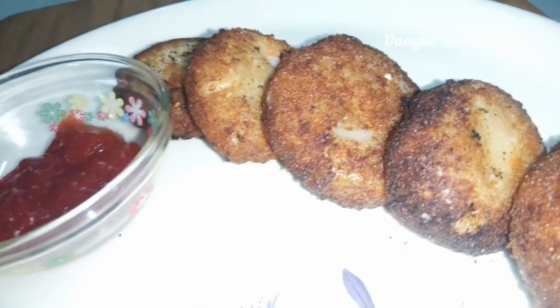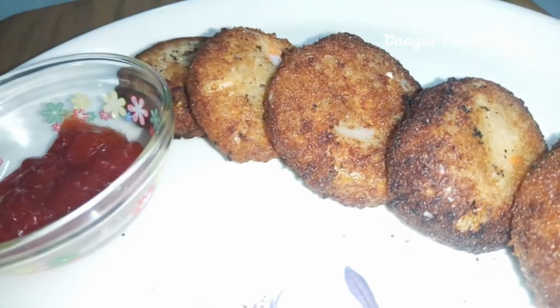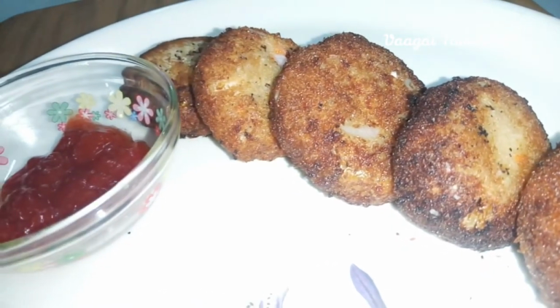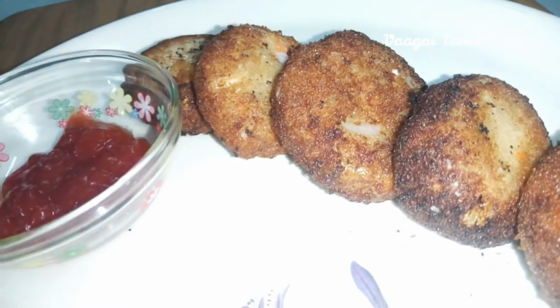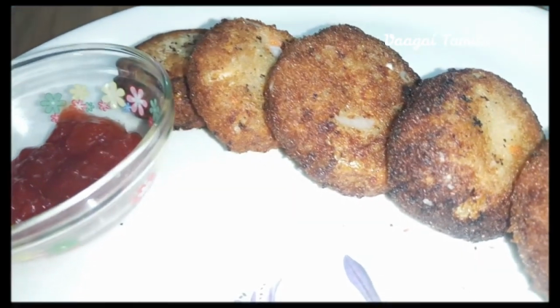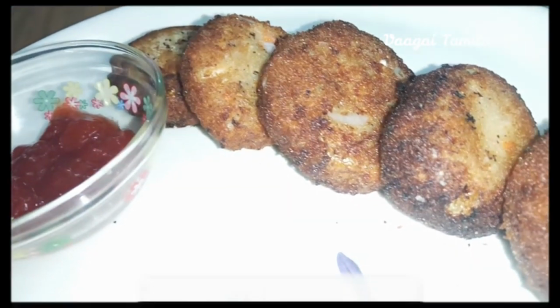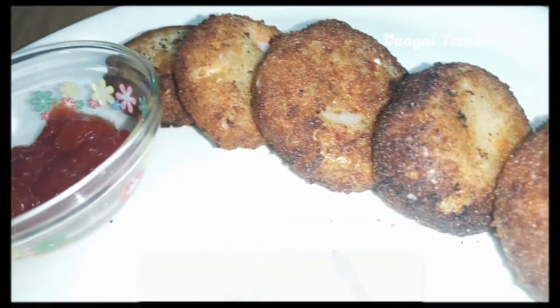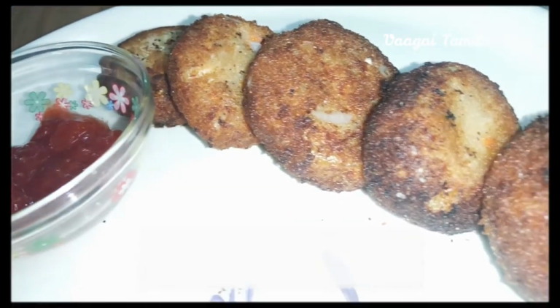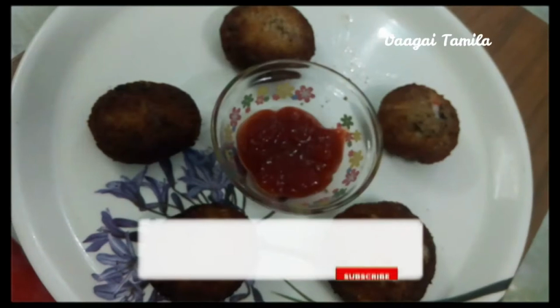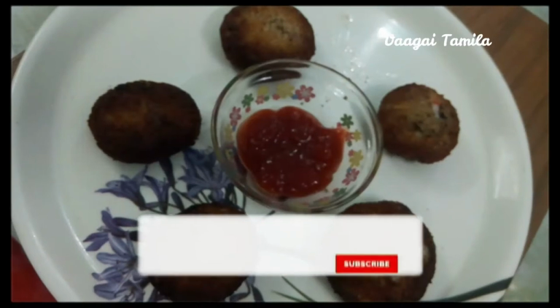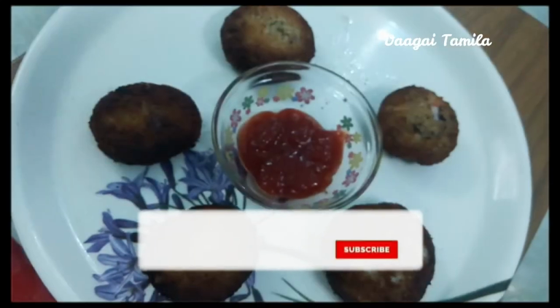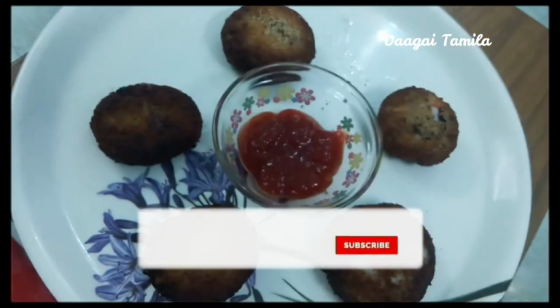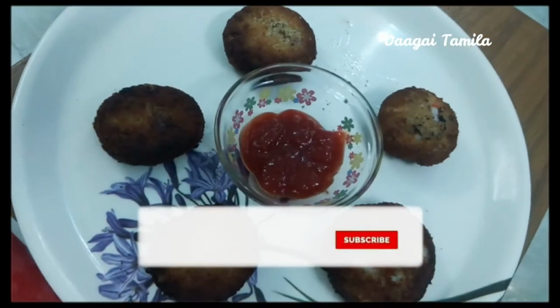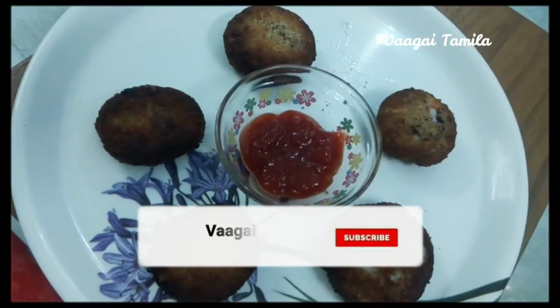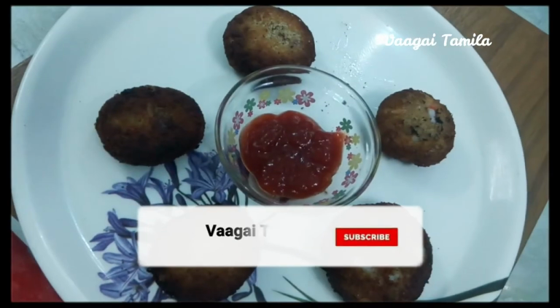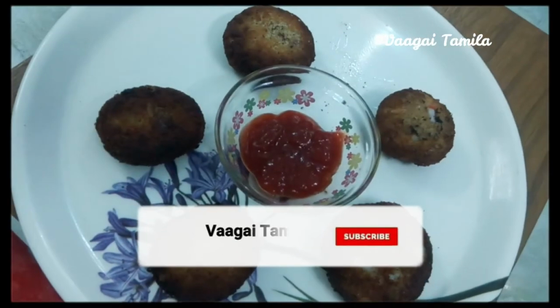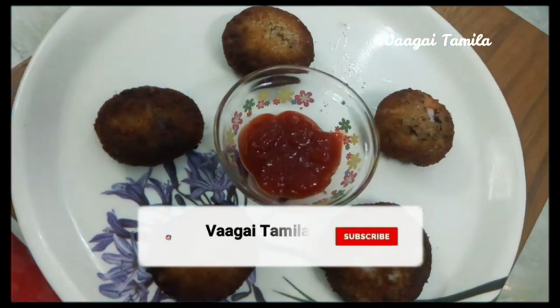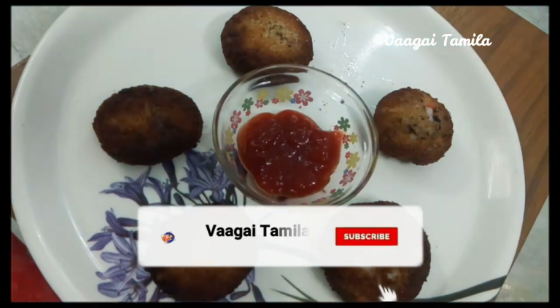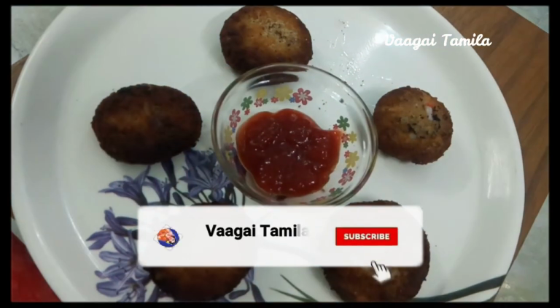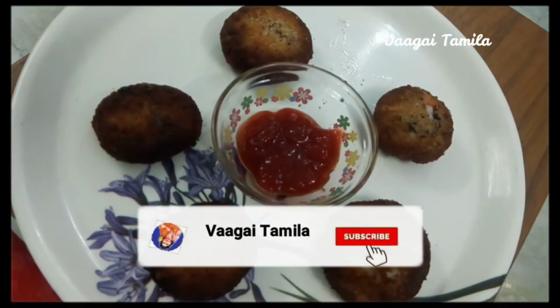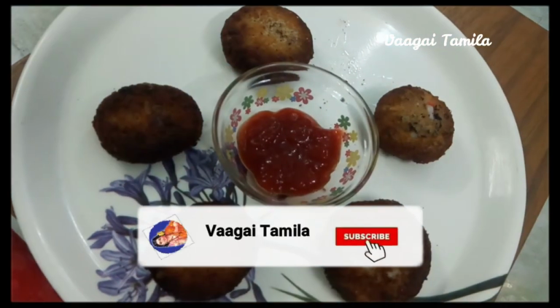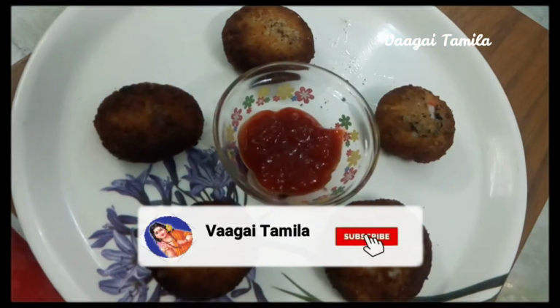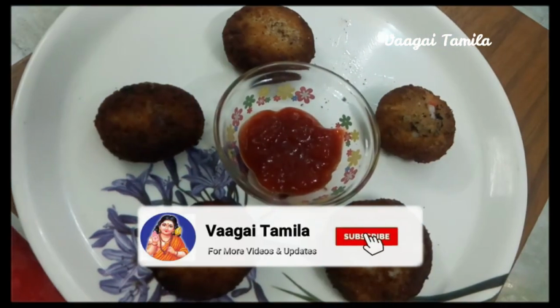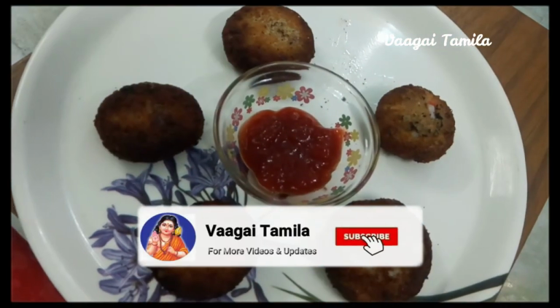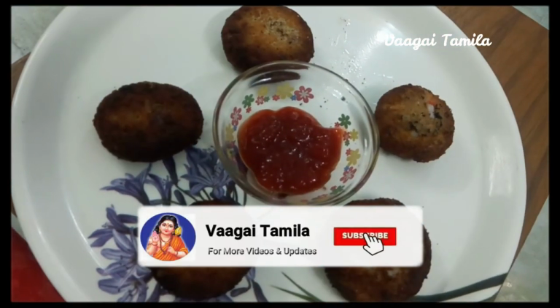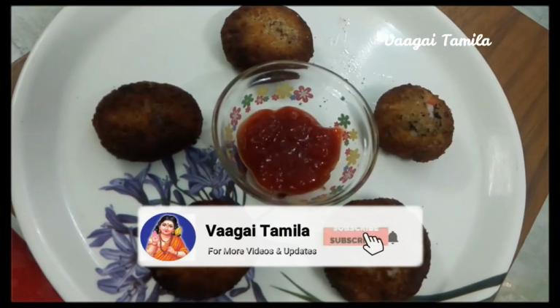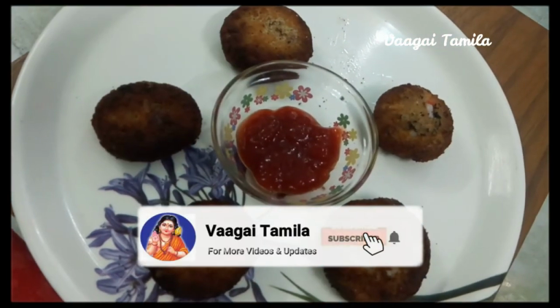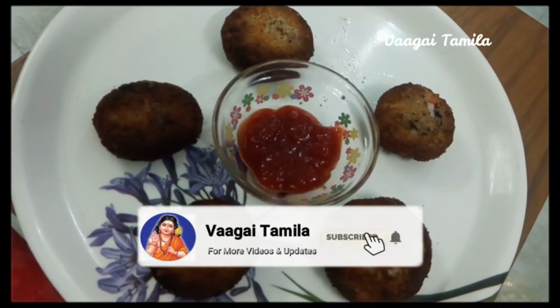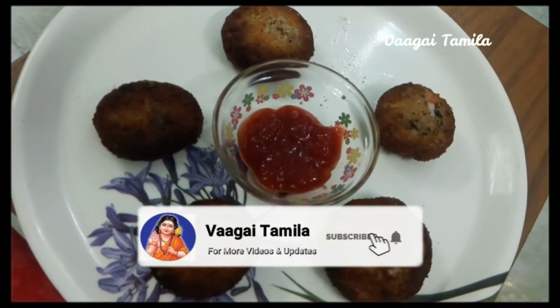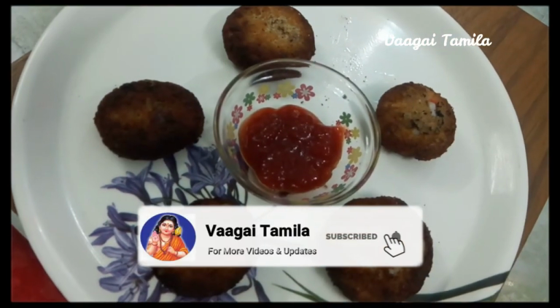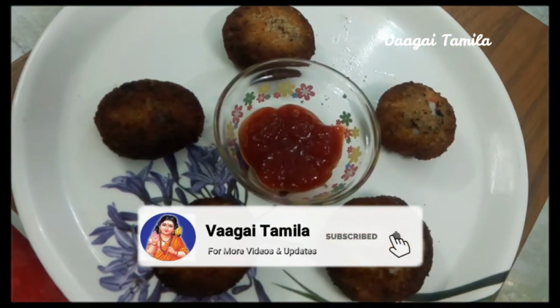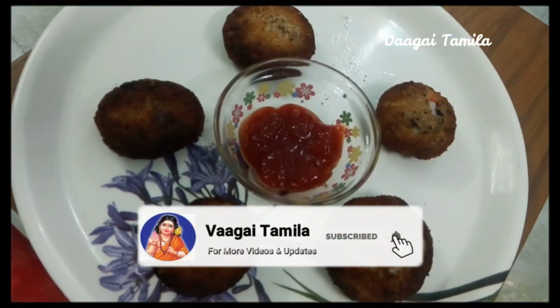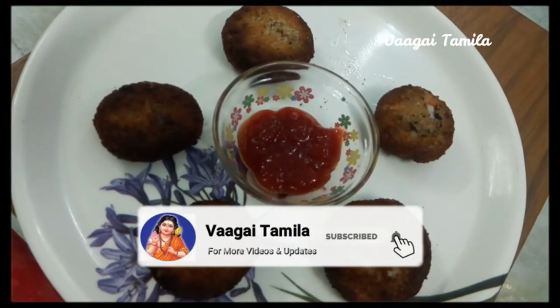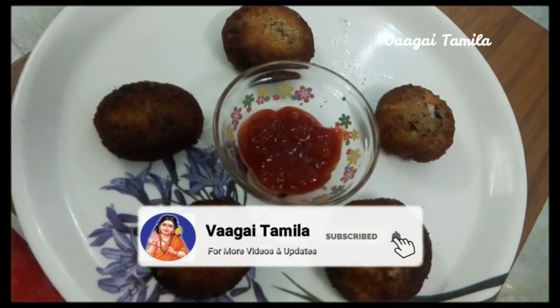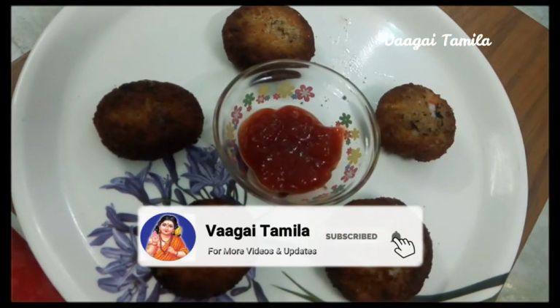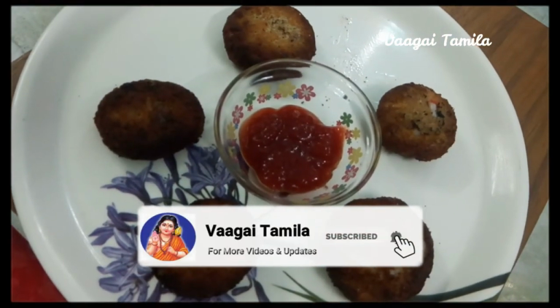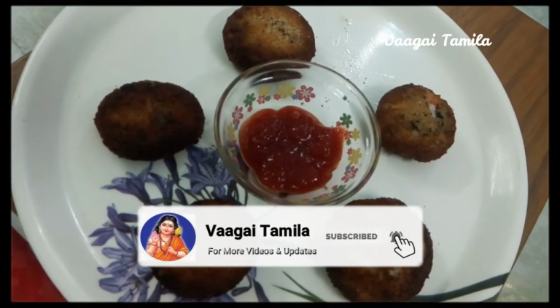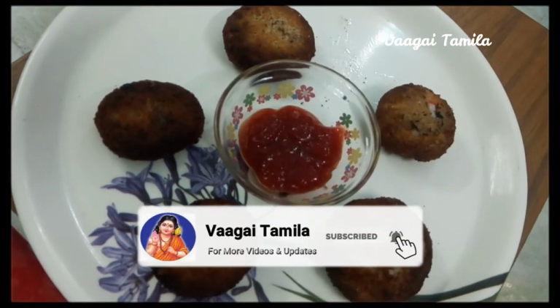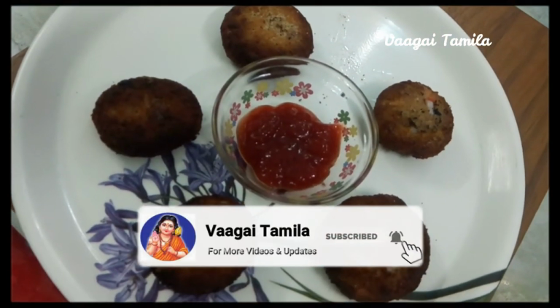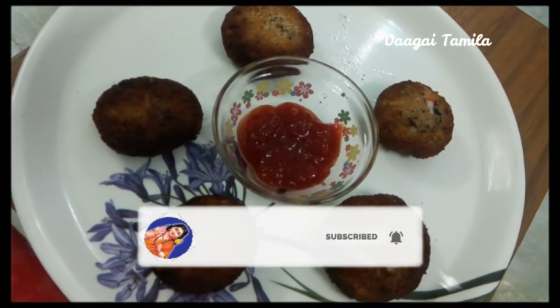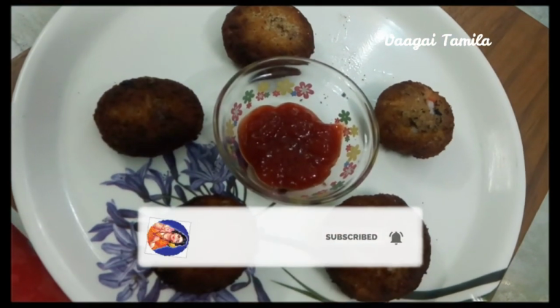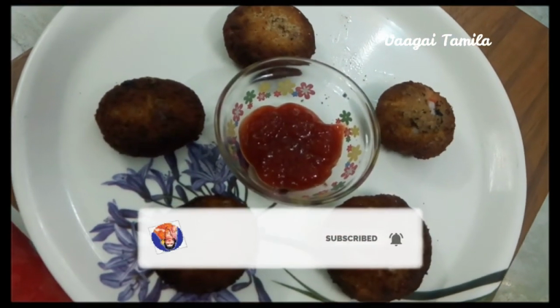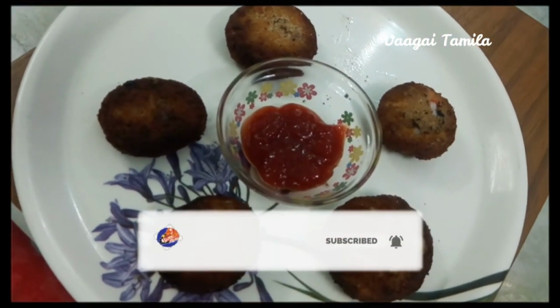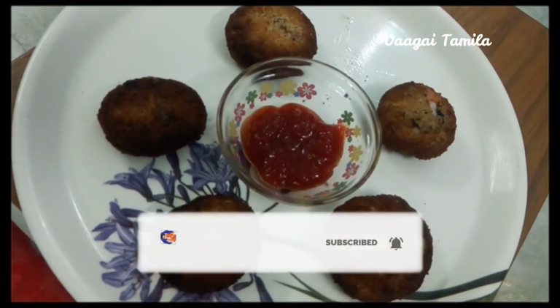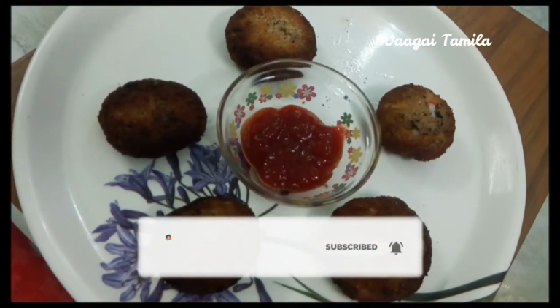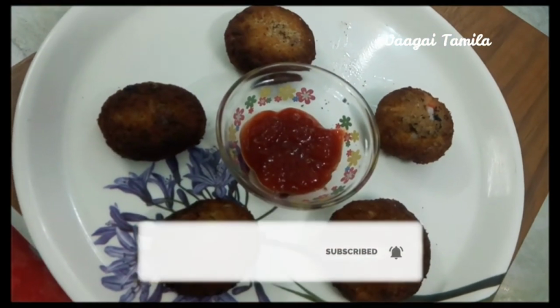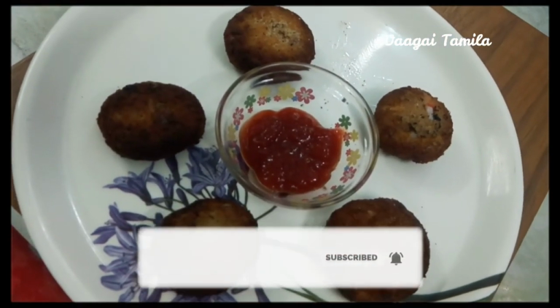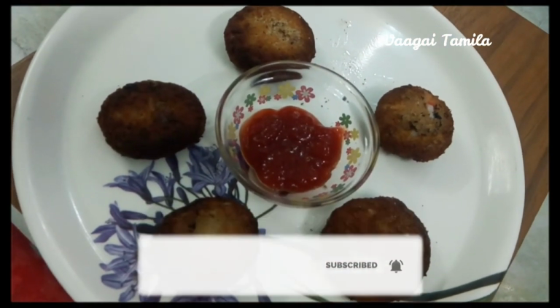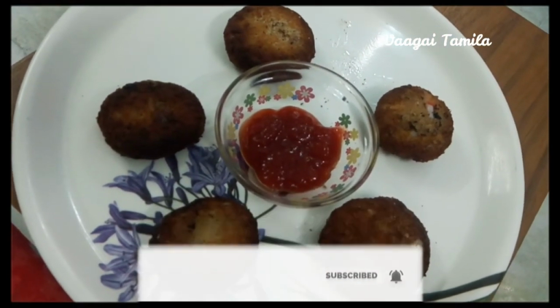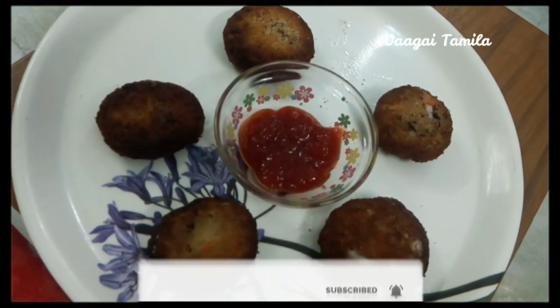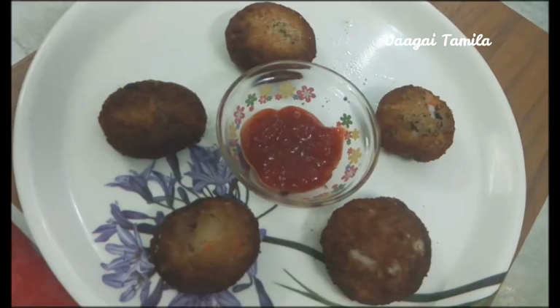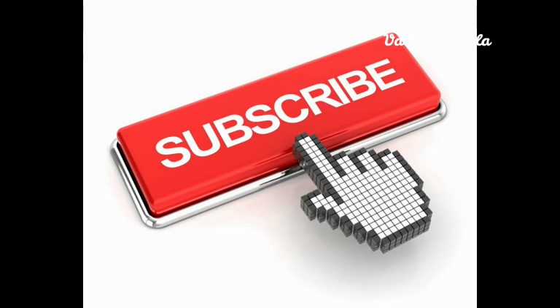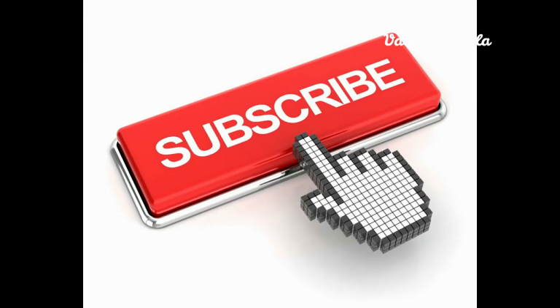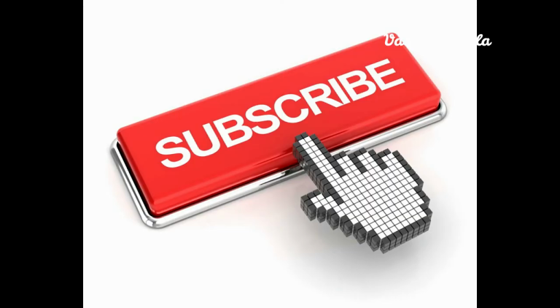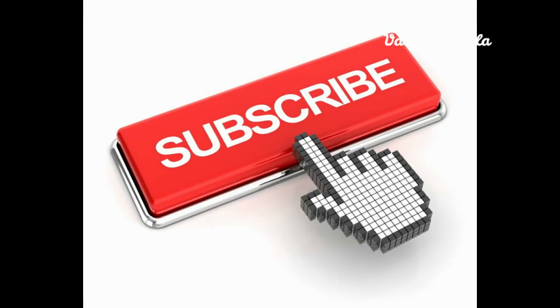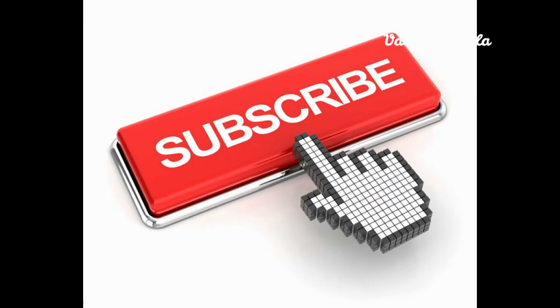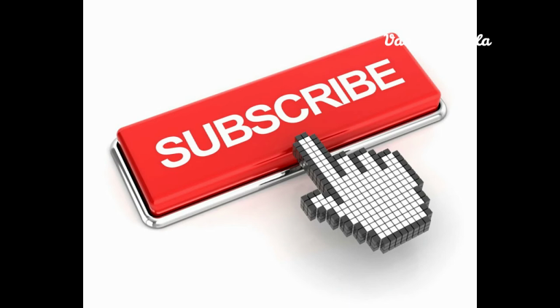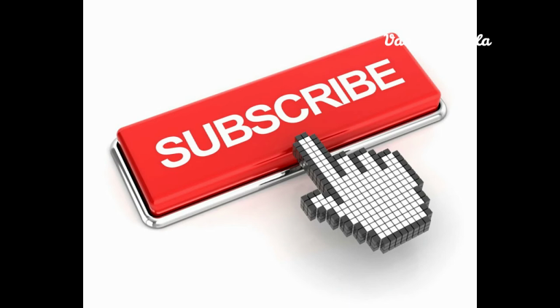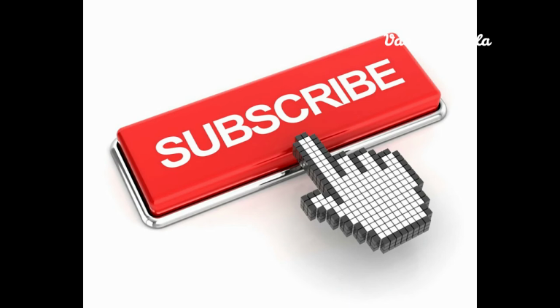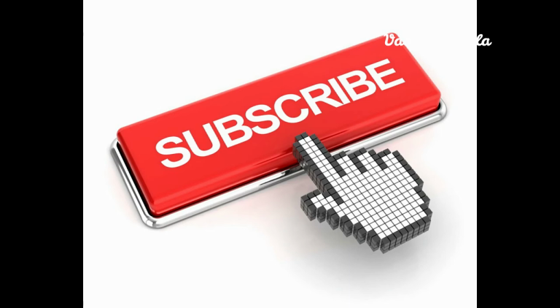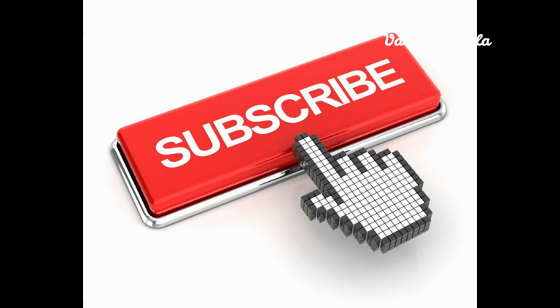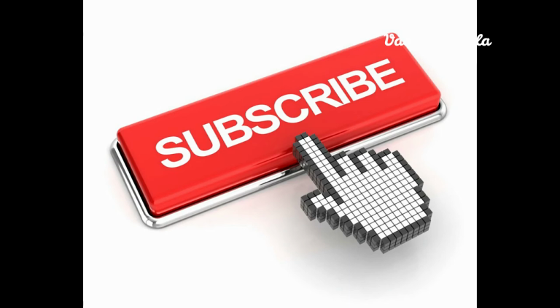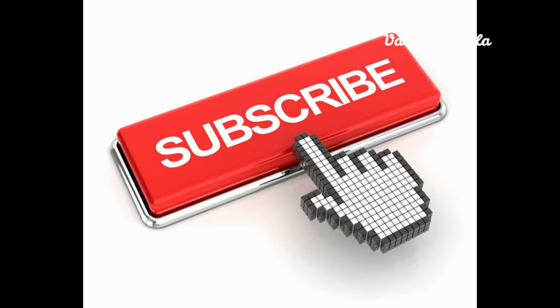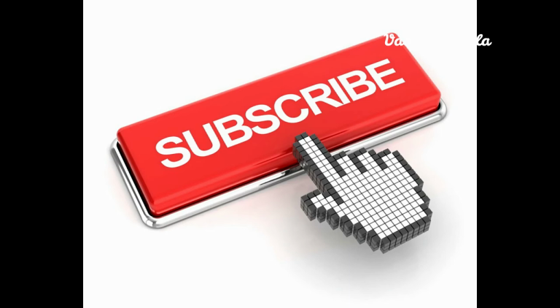Subscribe to our channel and share with your friends and family members.